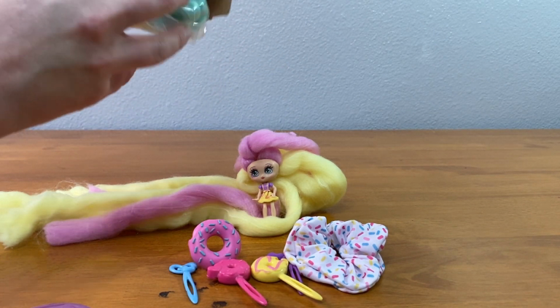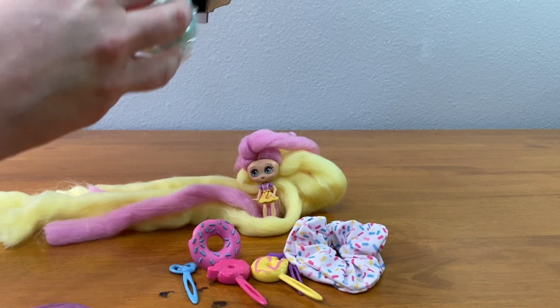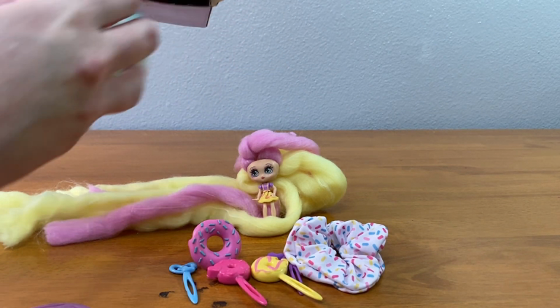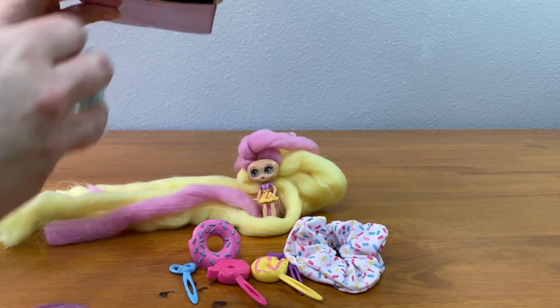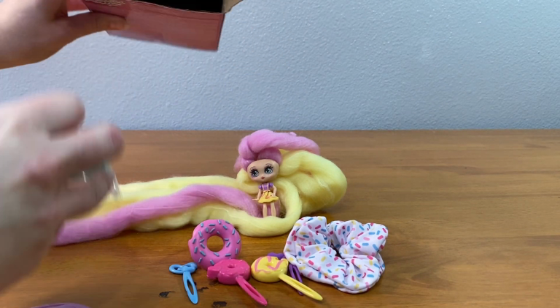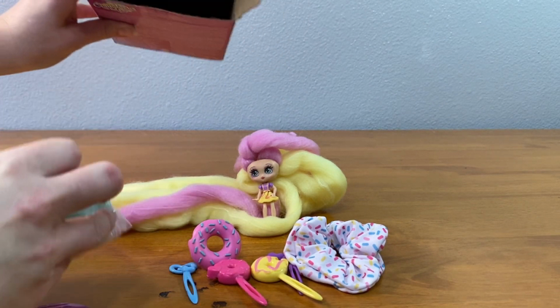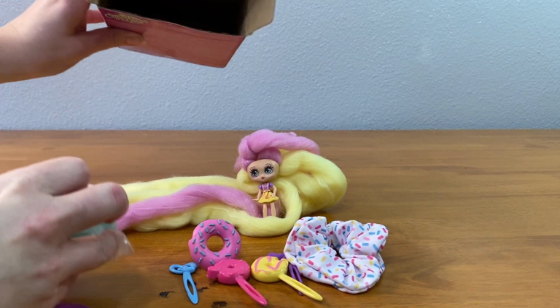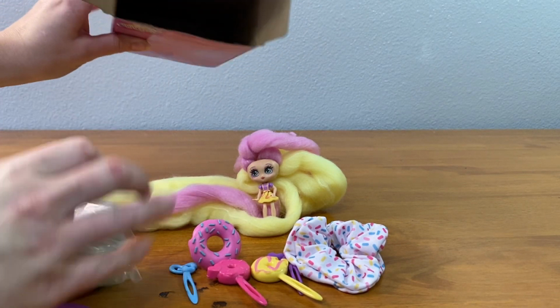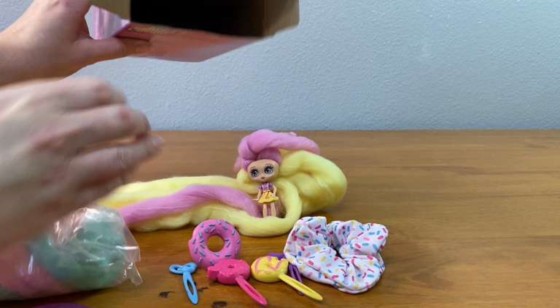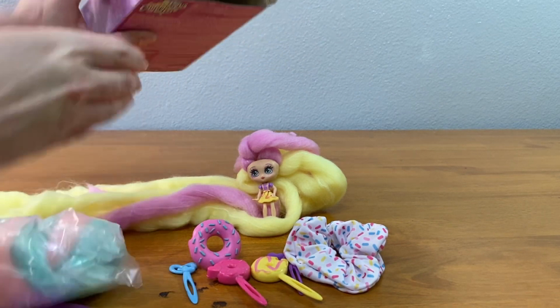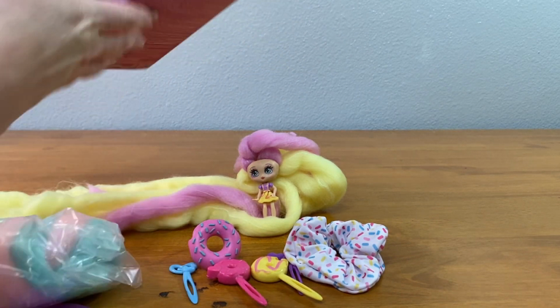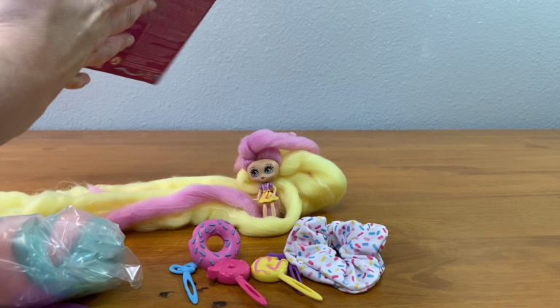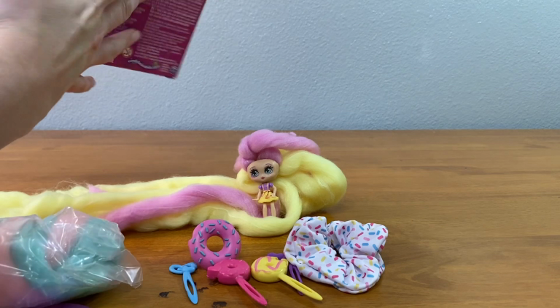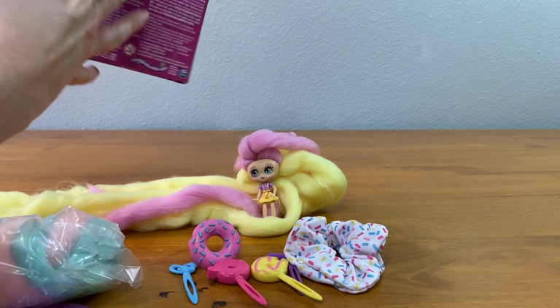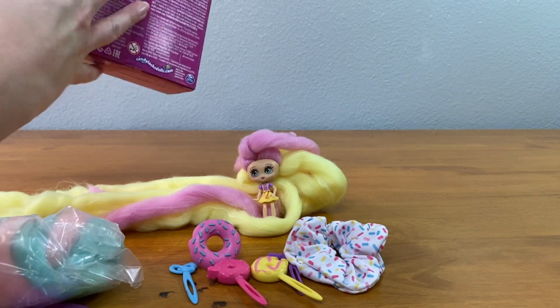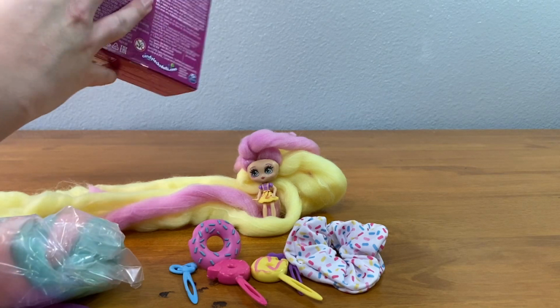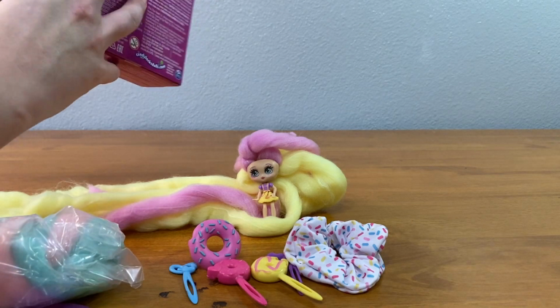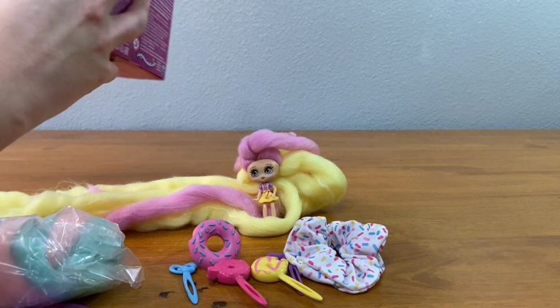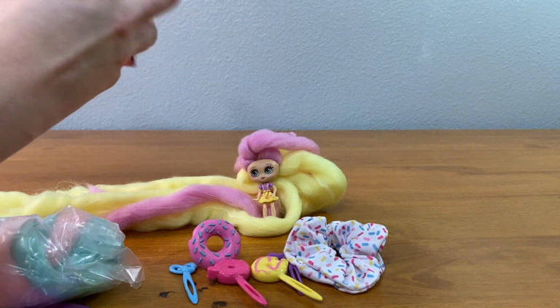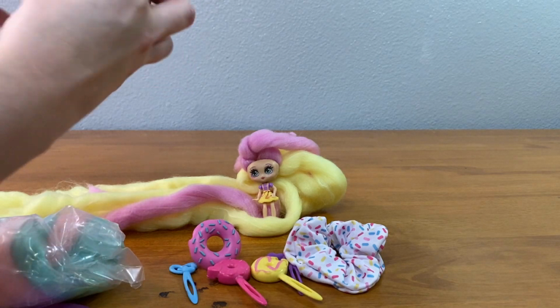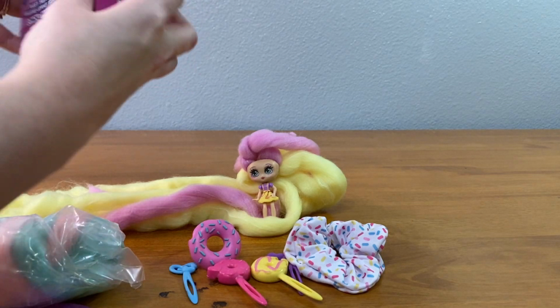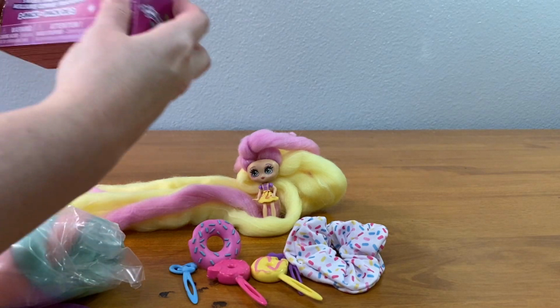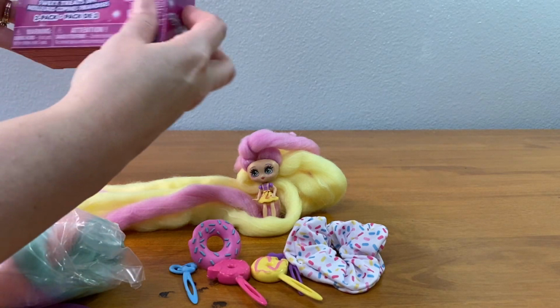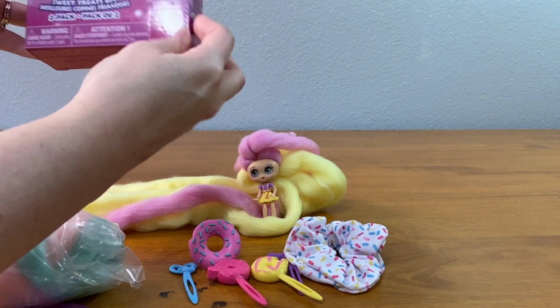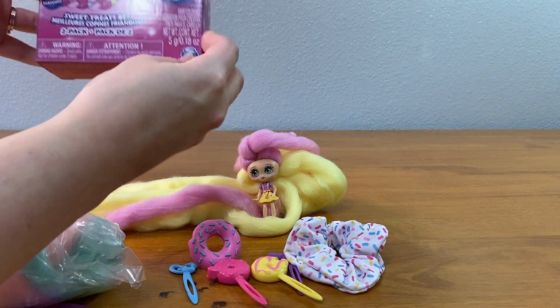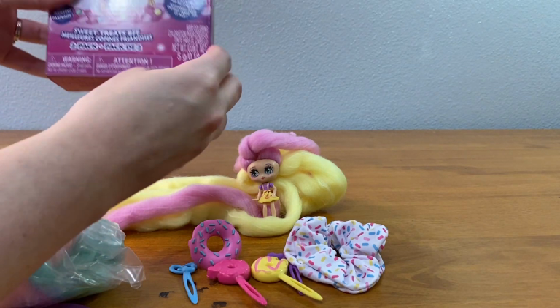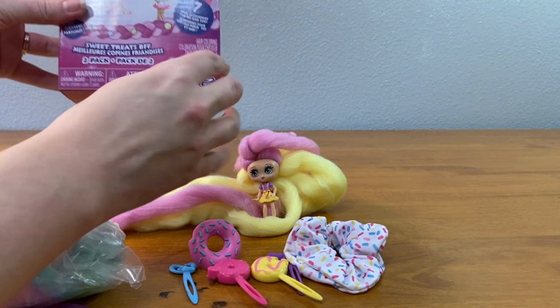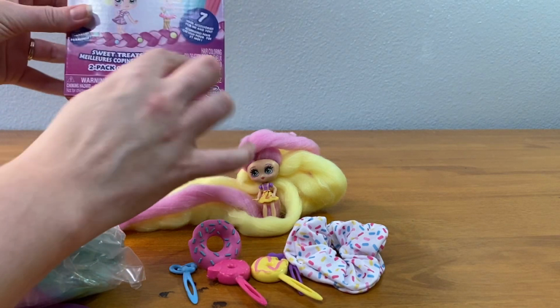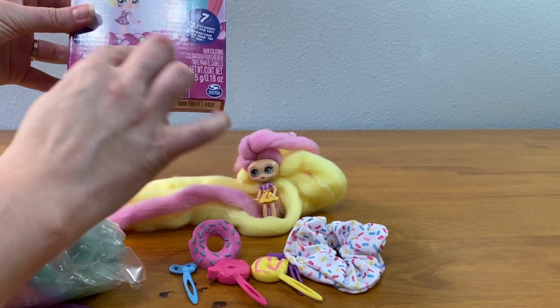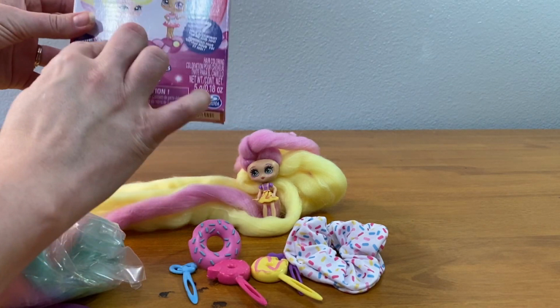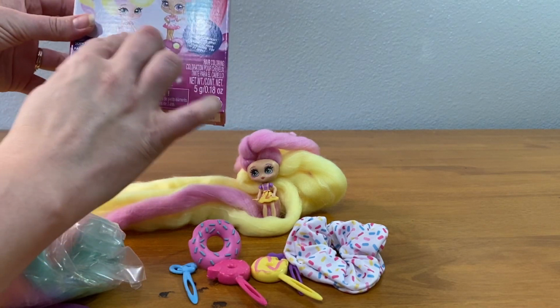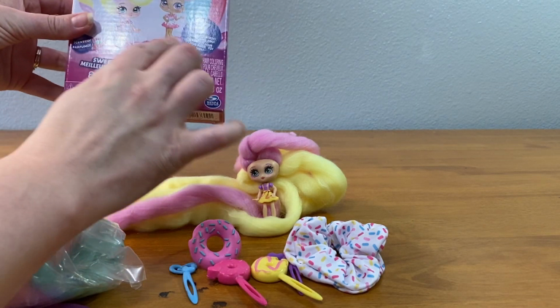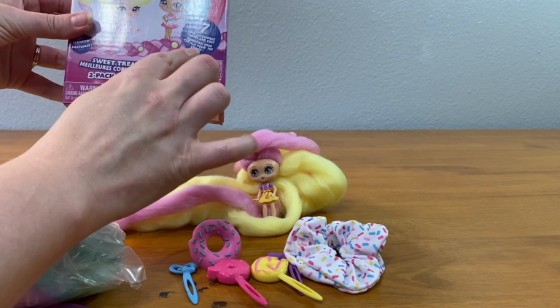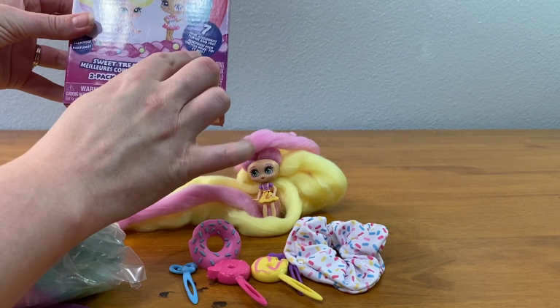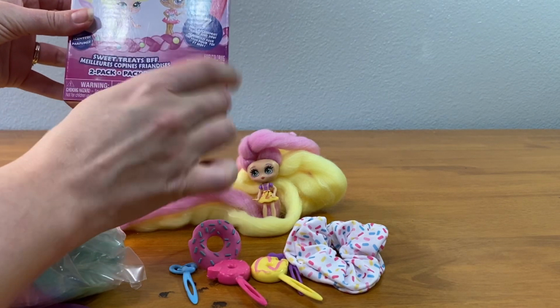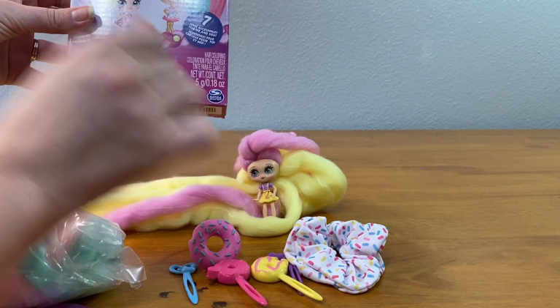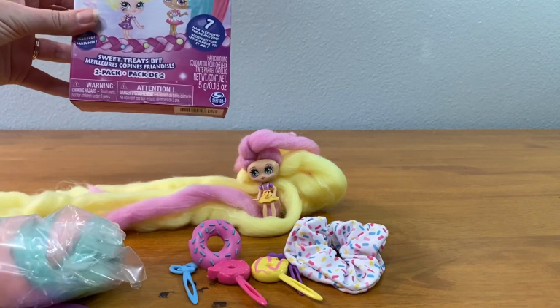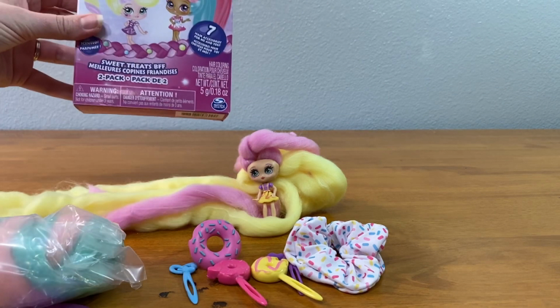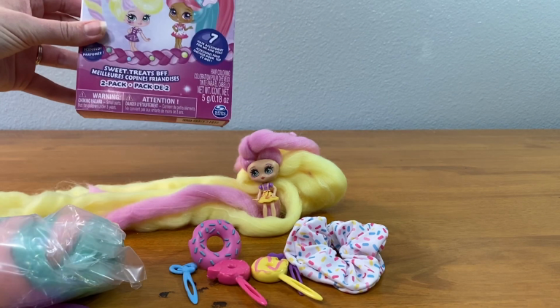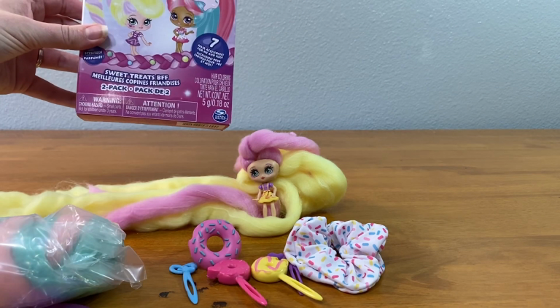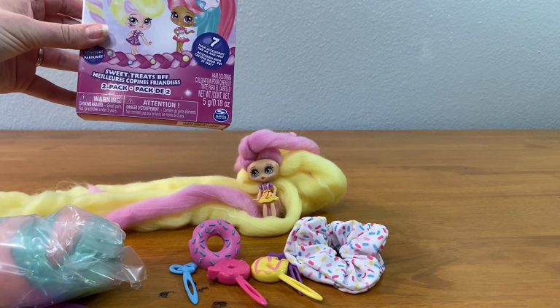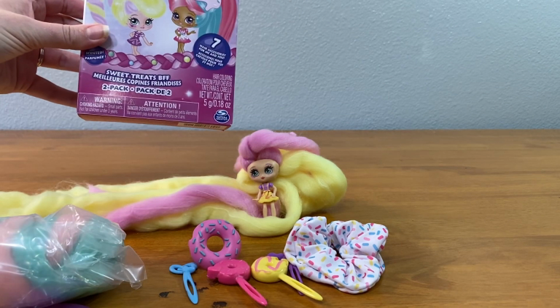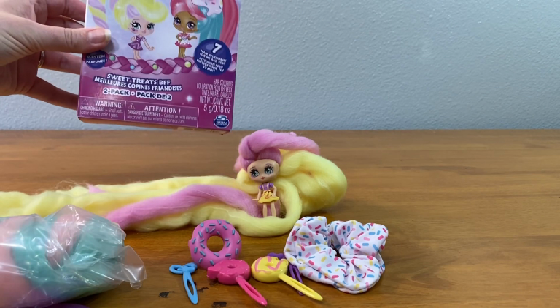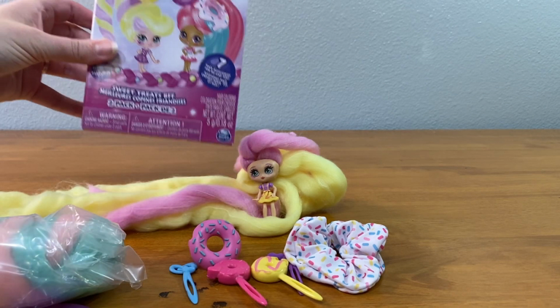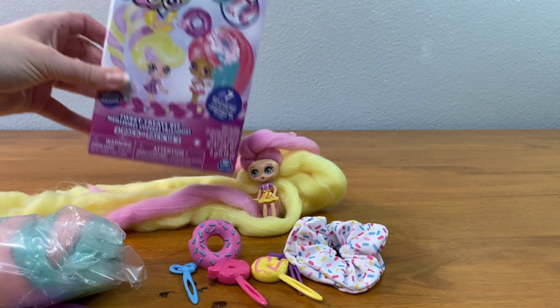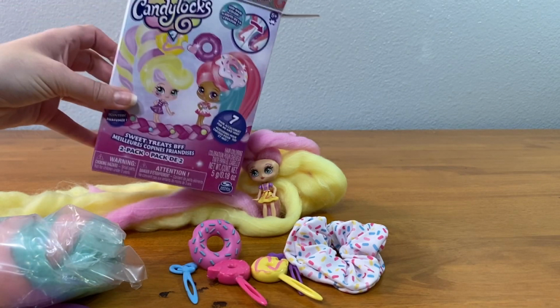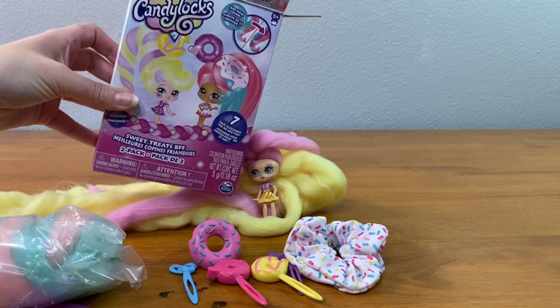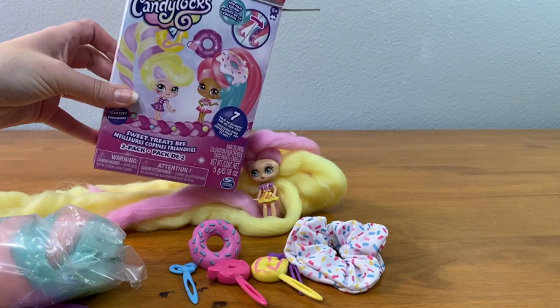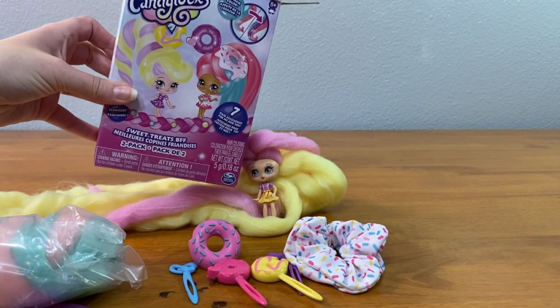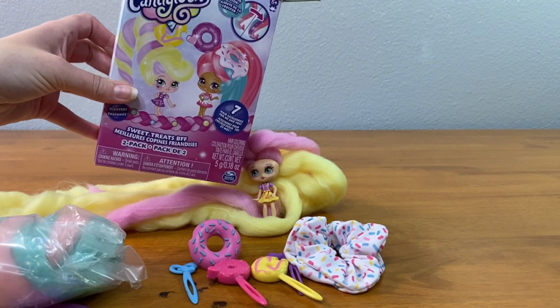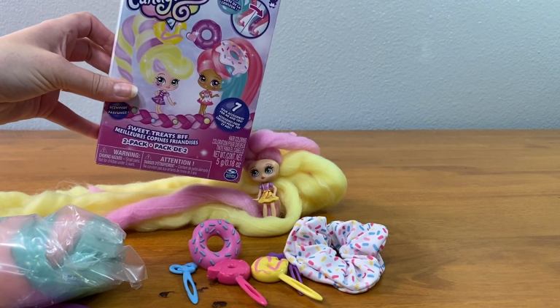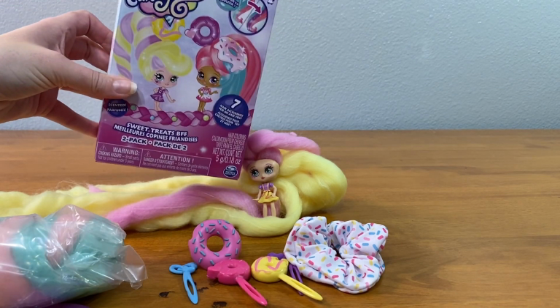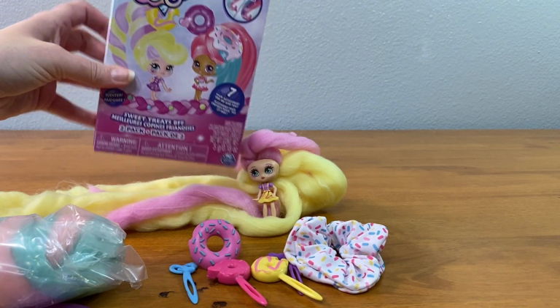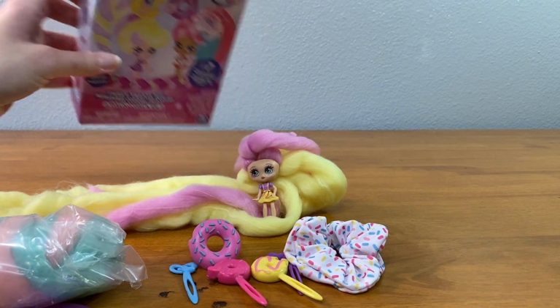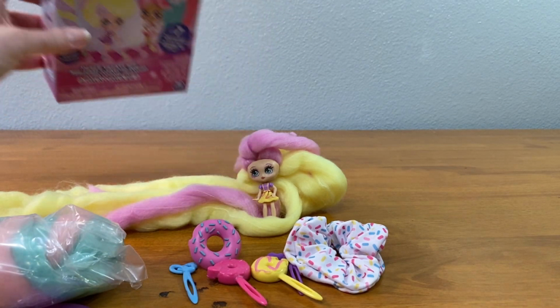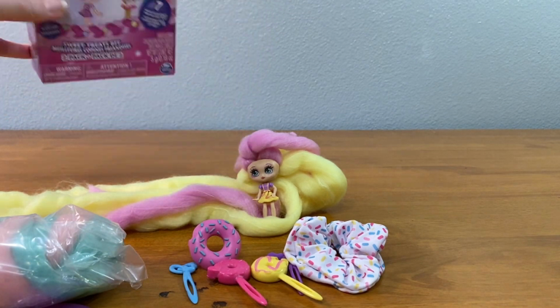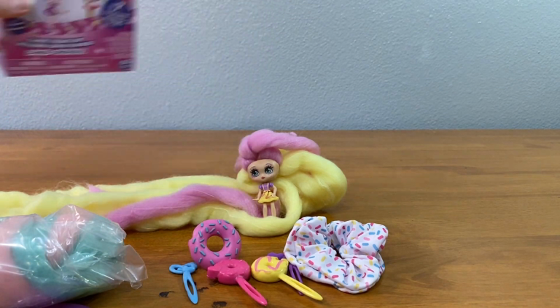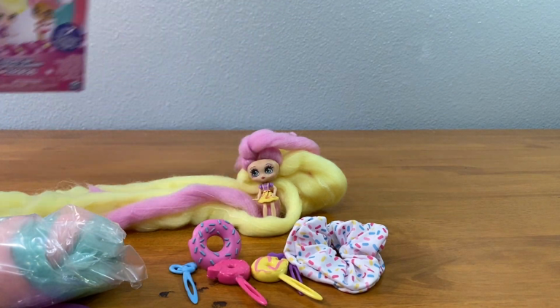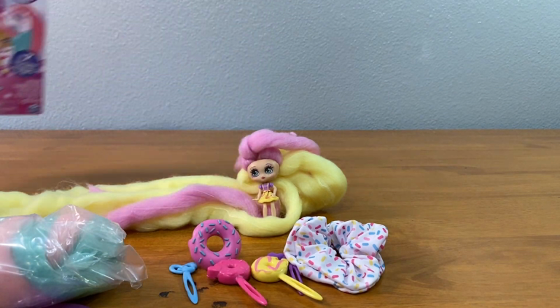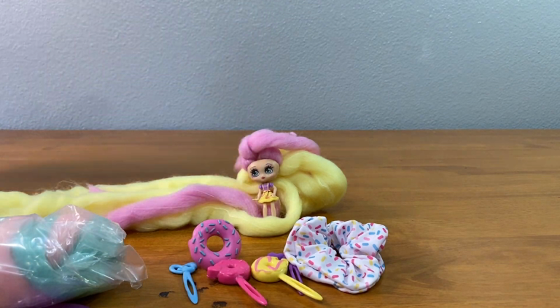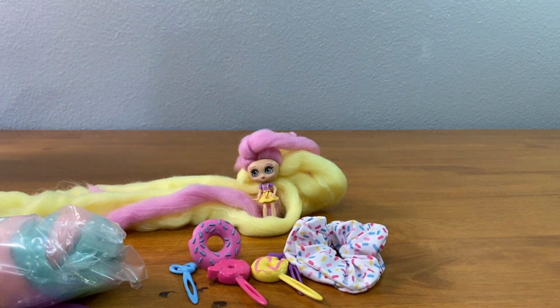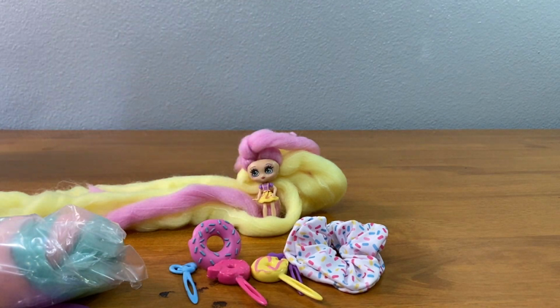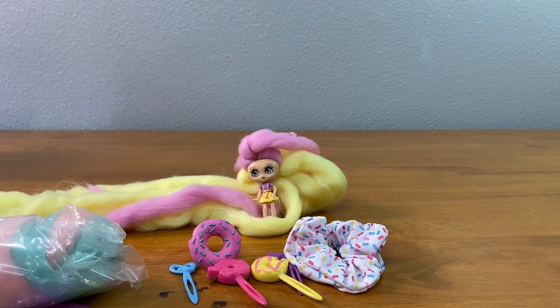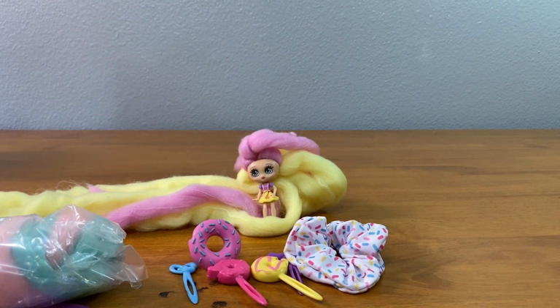You know what, you guys? The ones we got are the ones on the box. That makes sense.